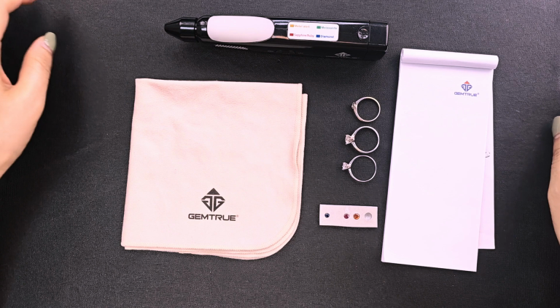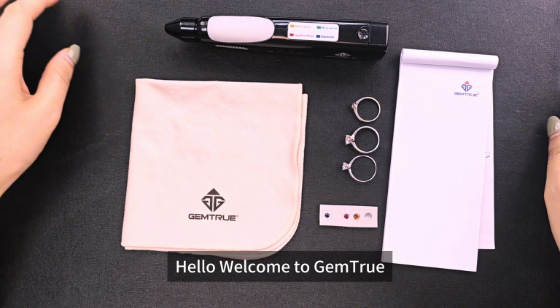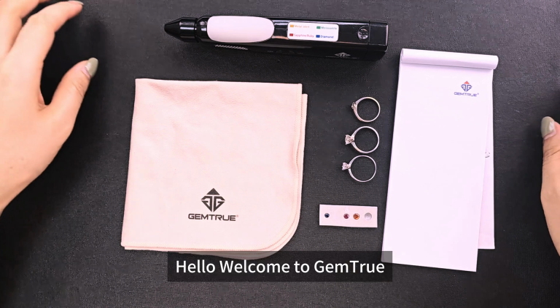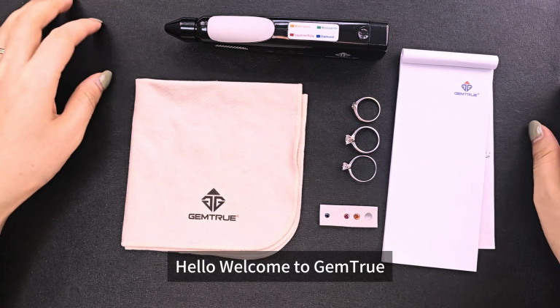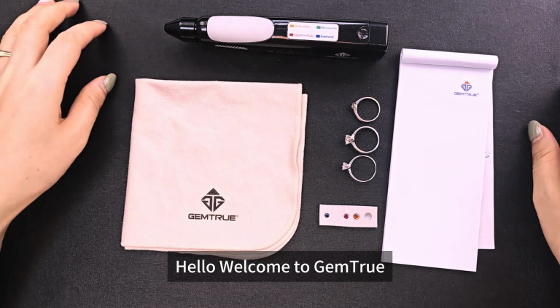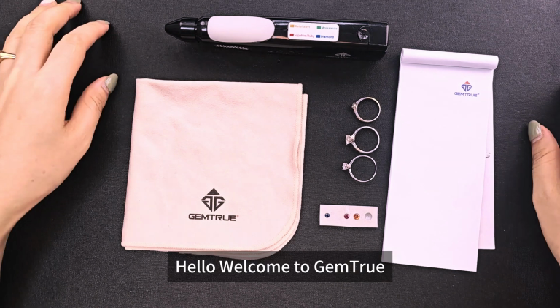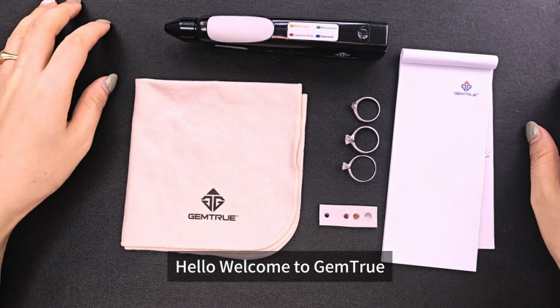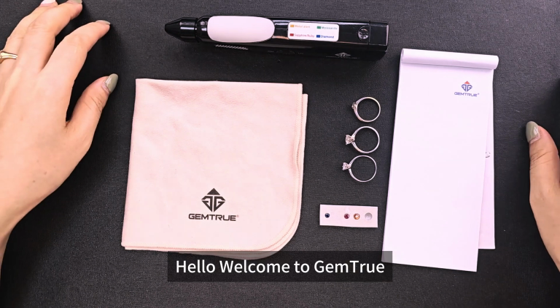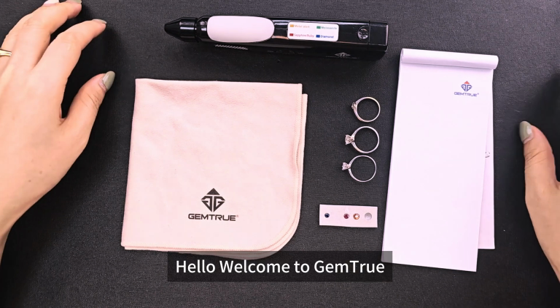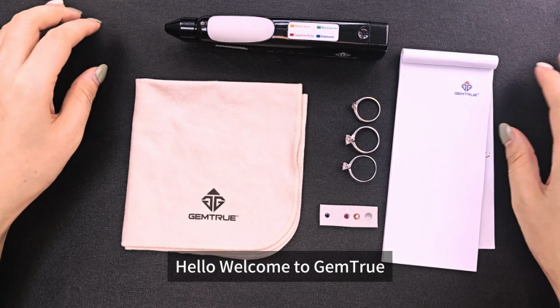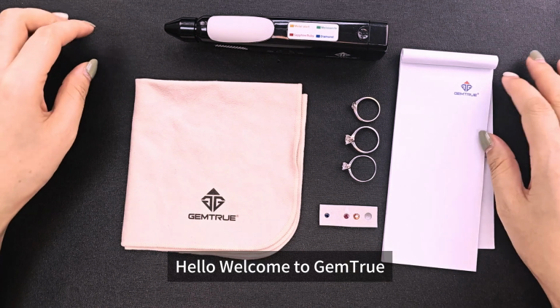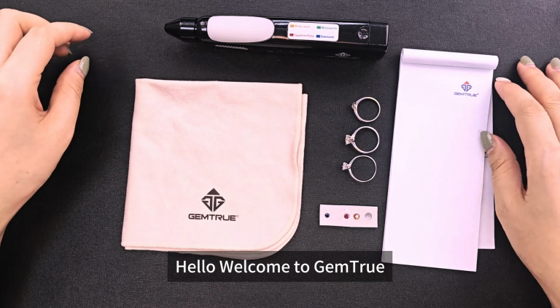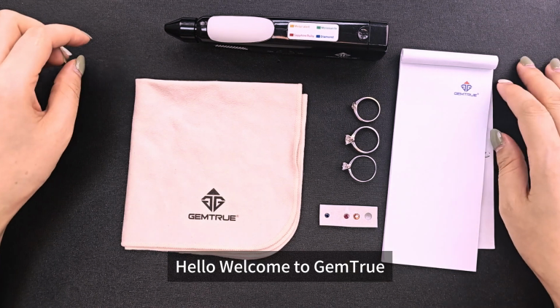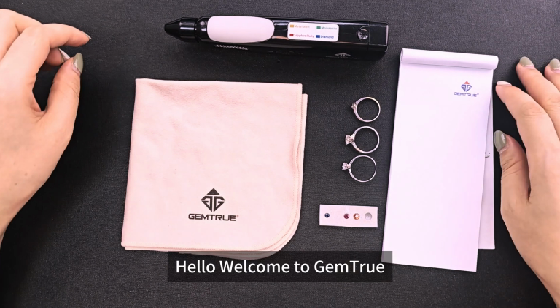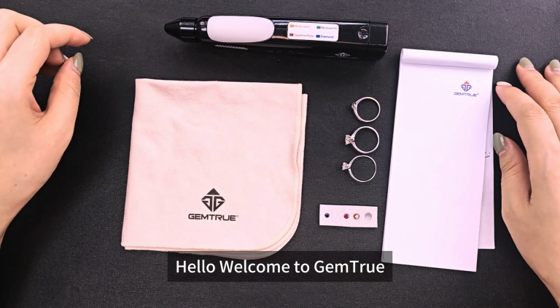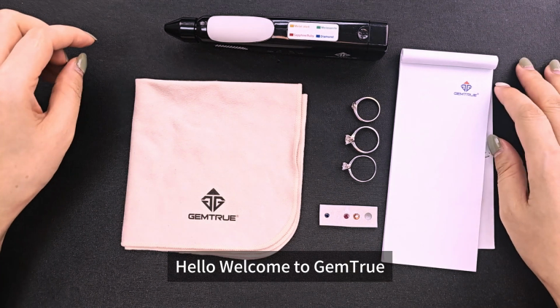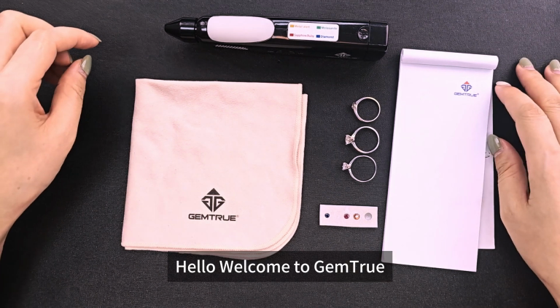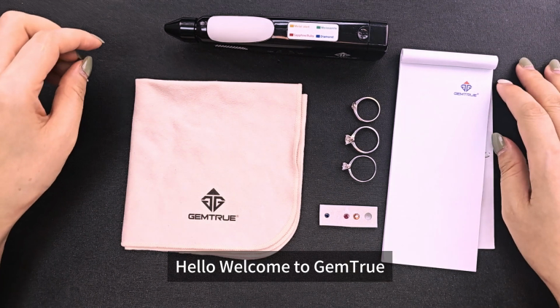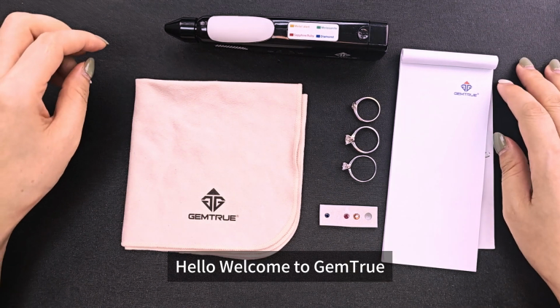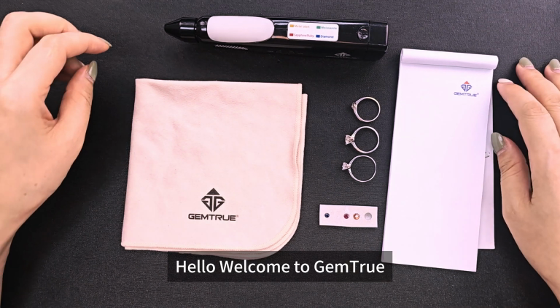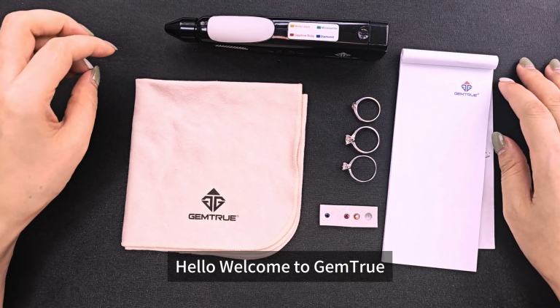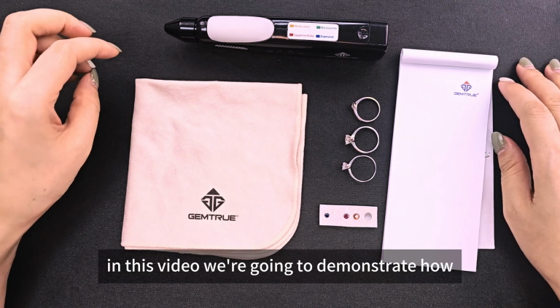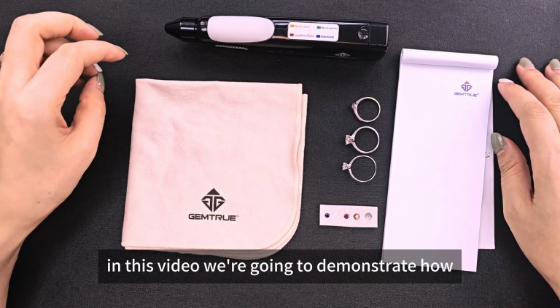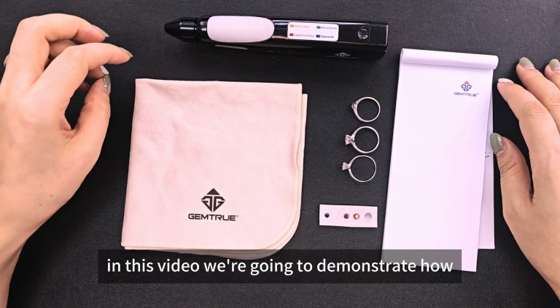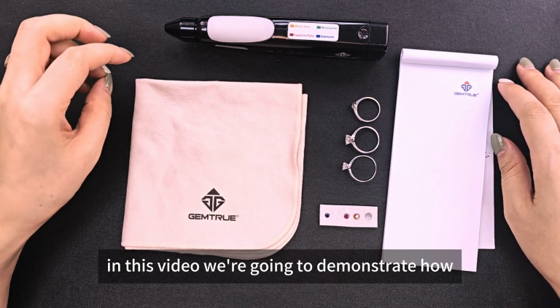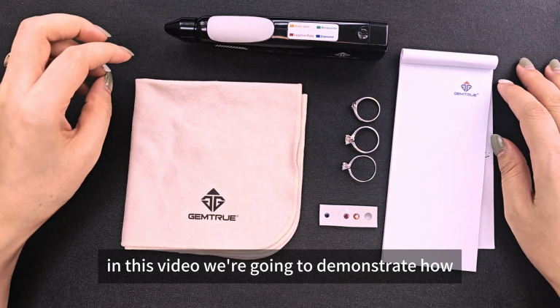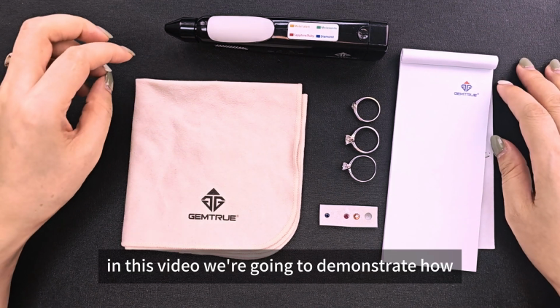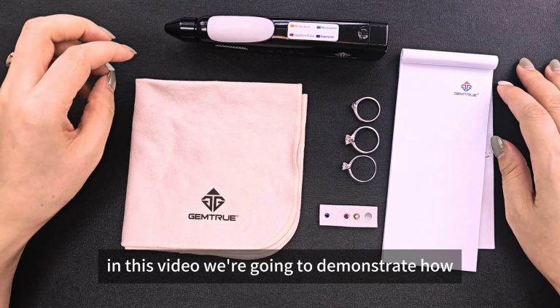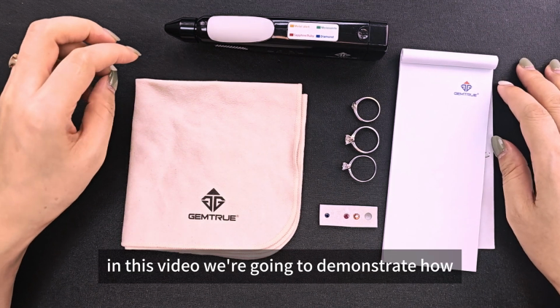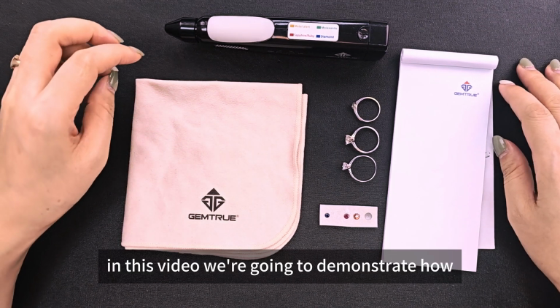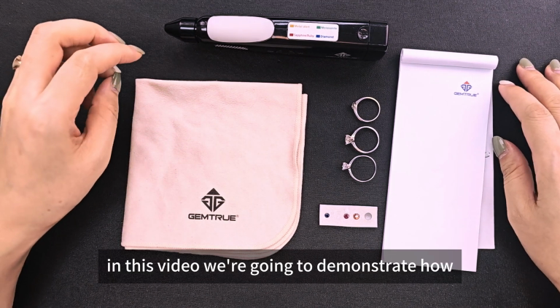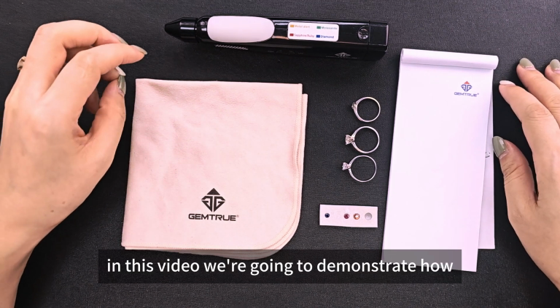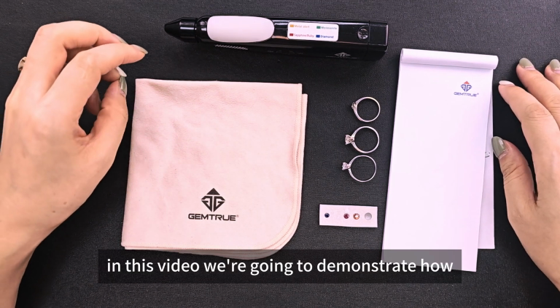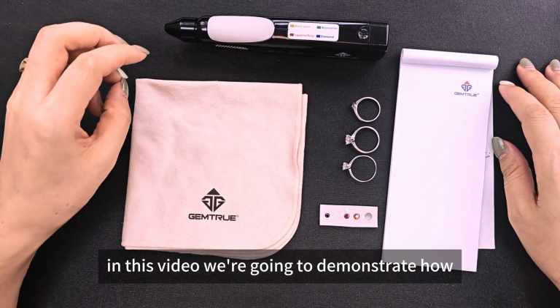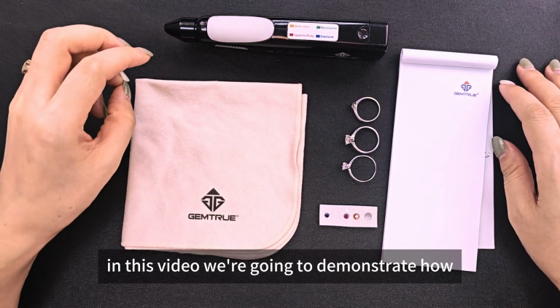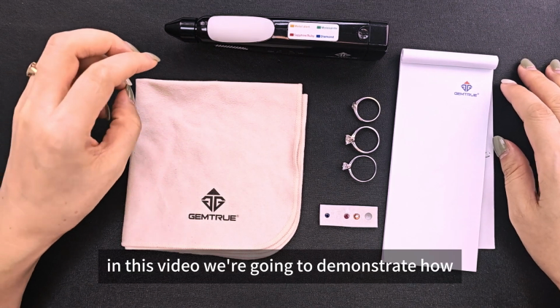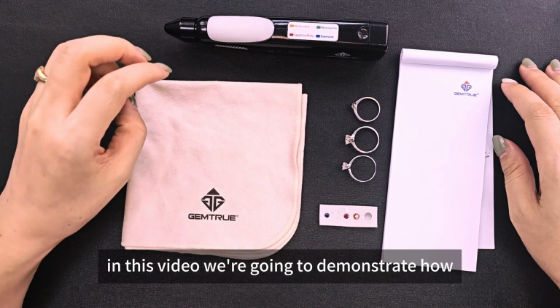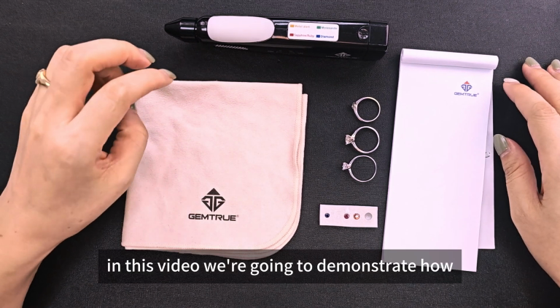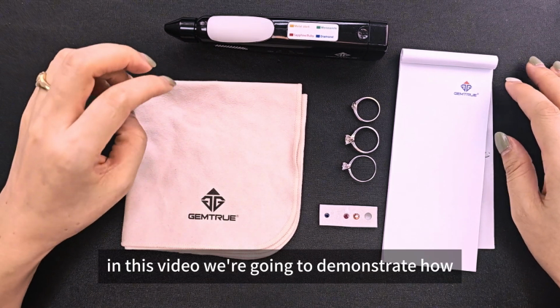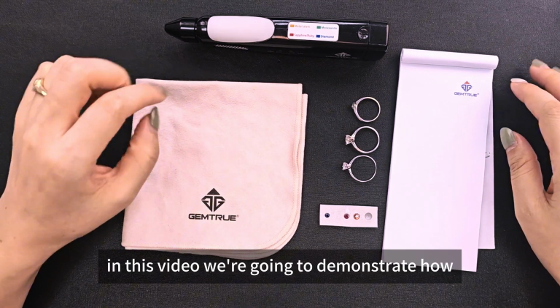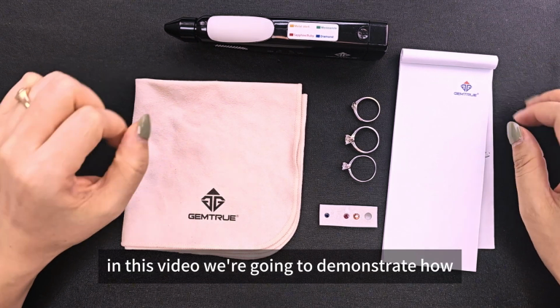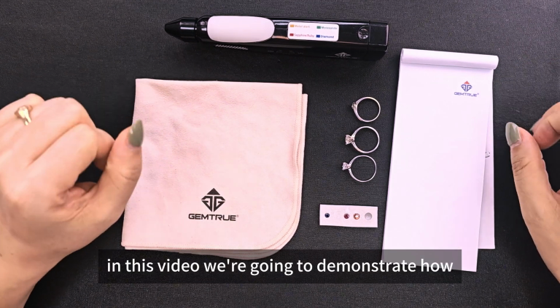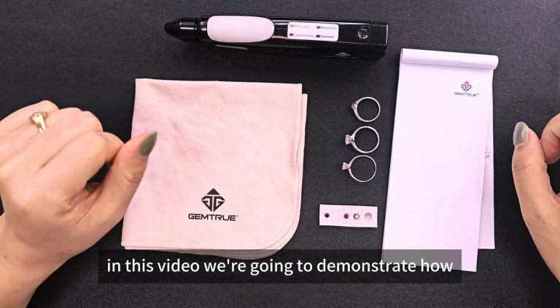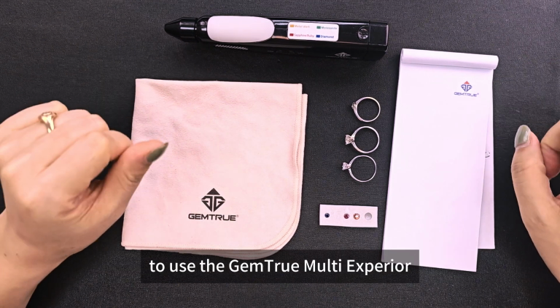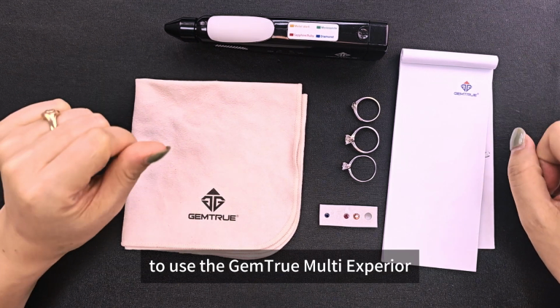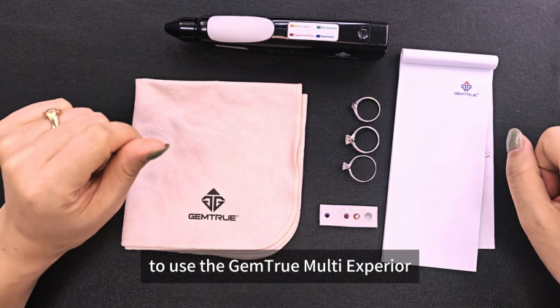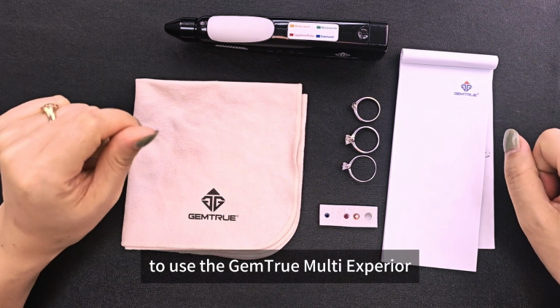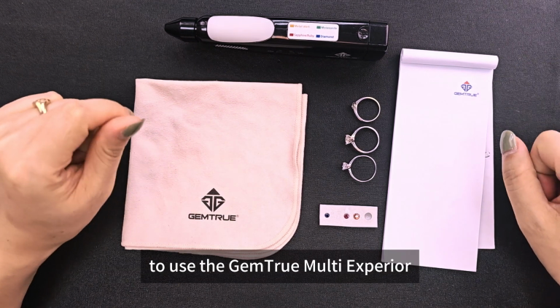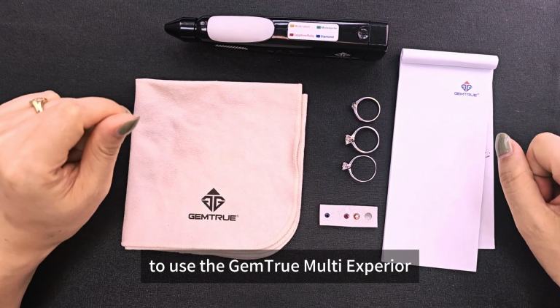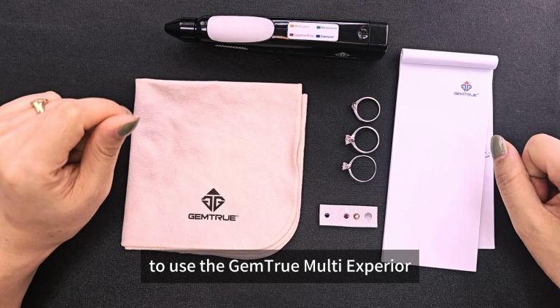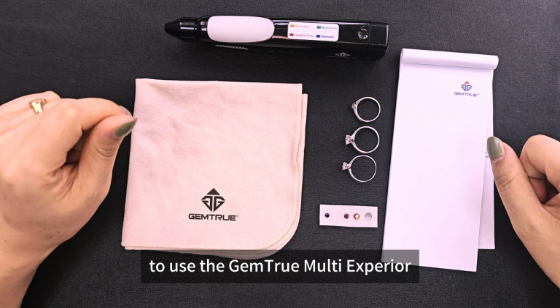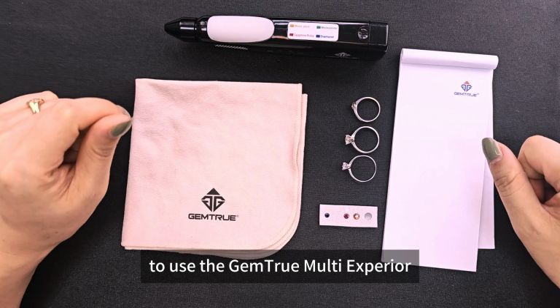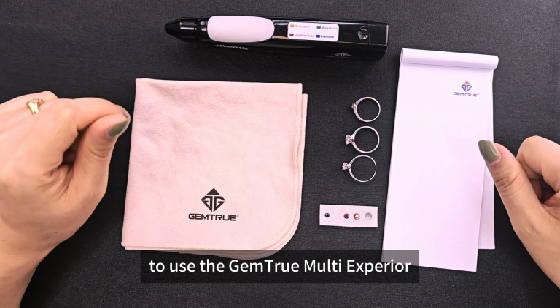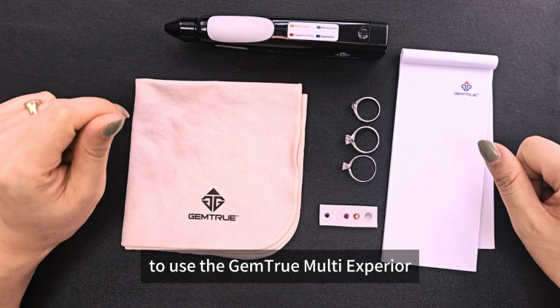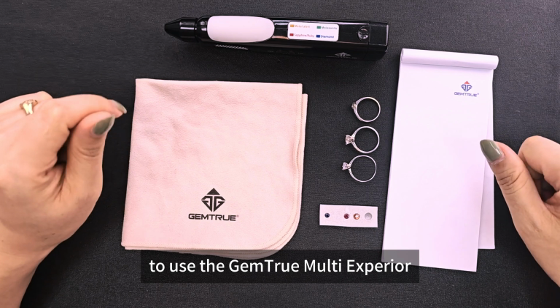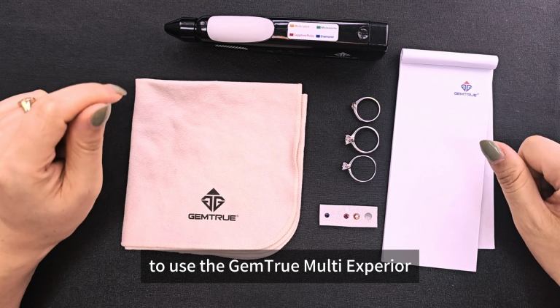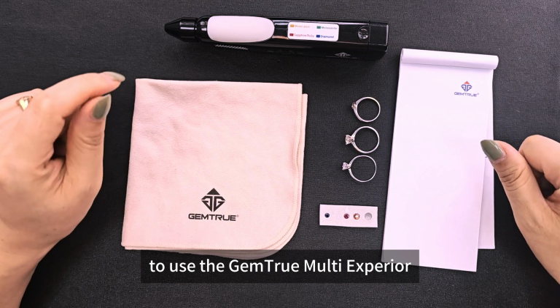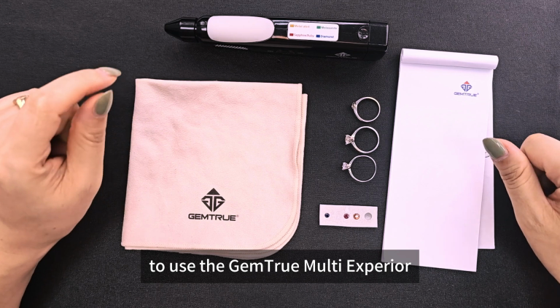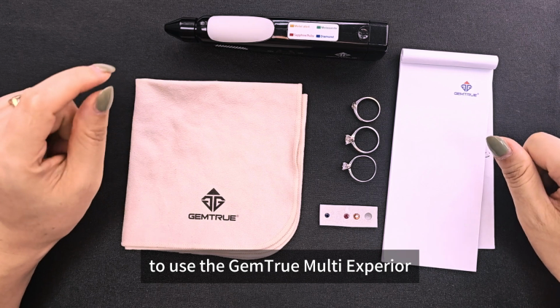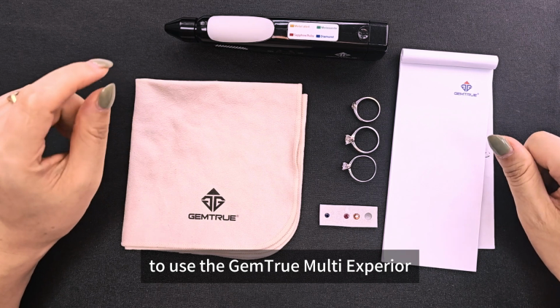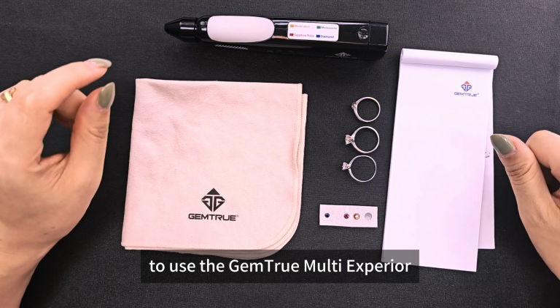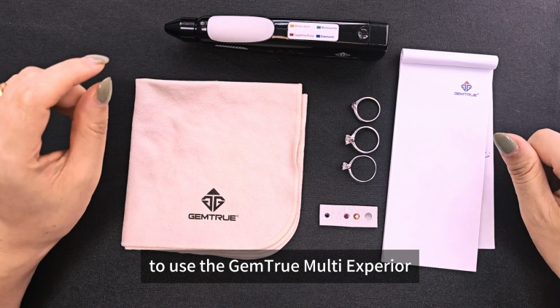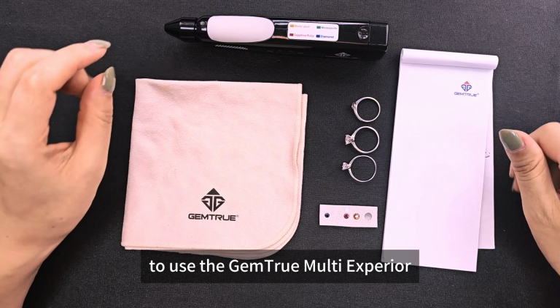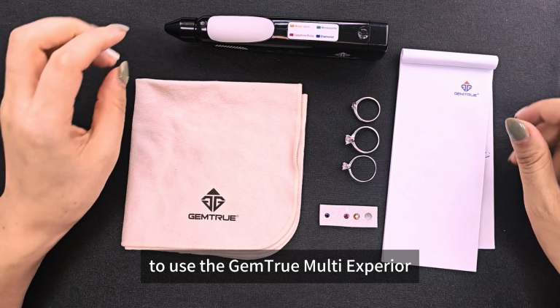Hello, welcome to JumpTrue. In this video, we're going to demonstrate how to use the JumpTrue Mount Xperia.